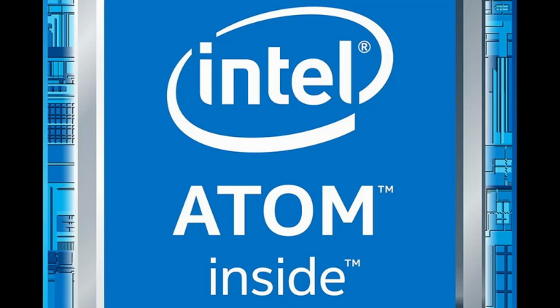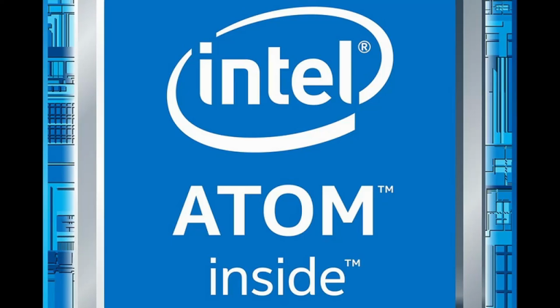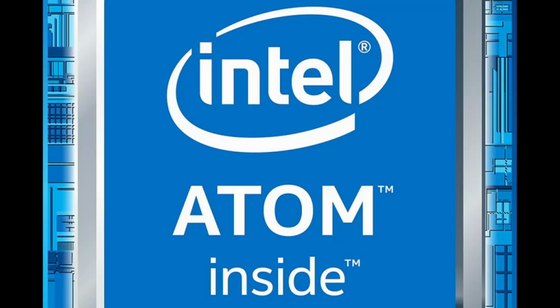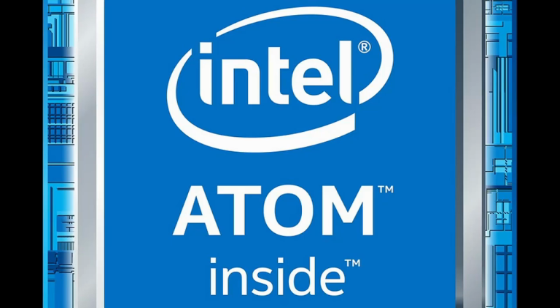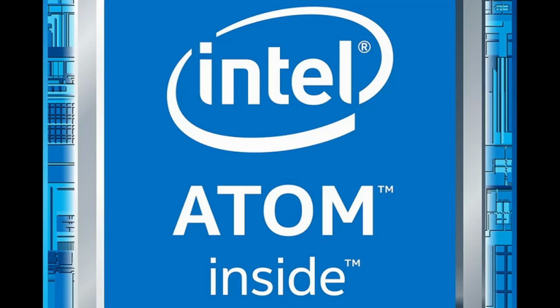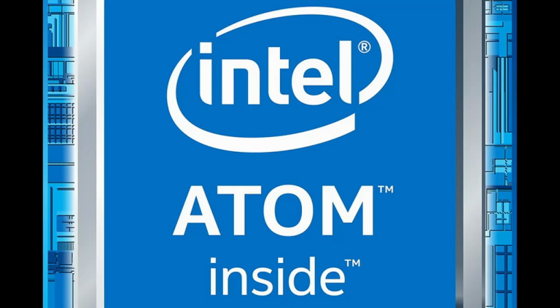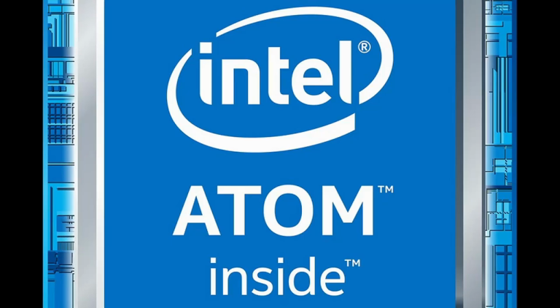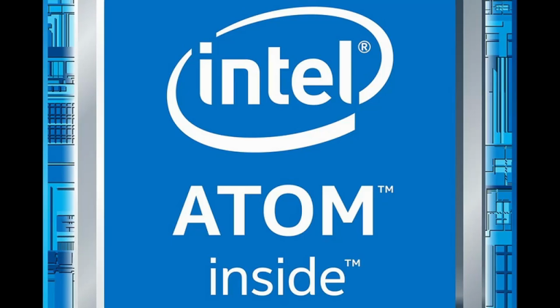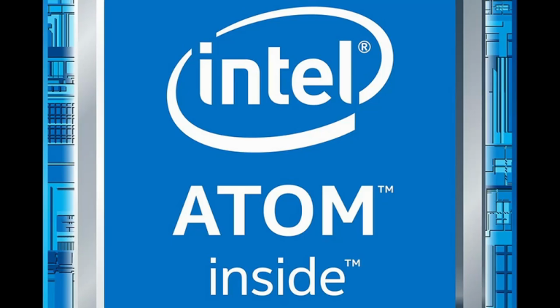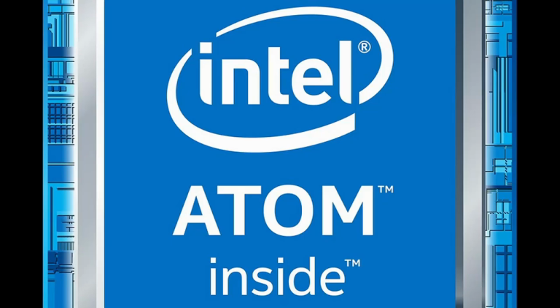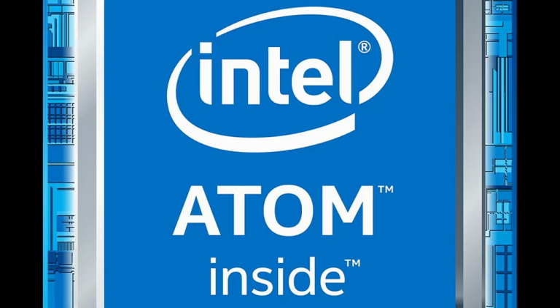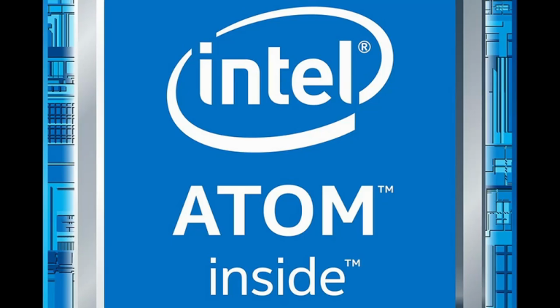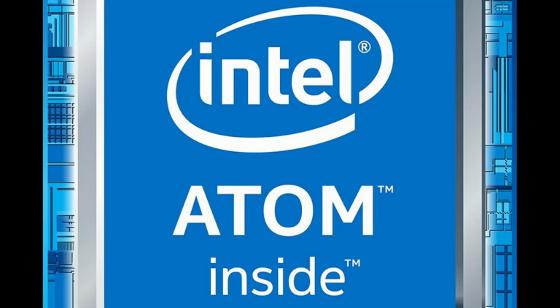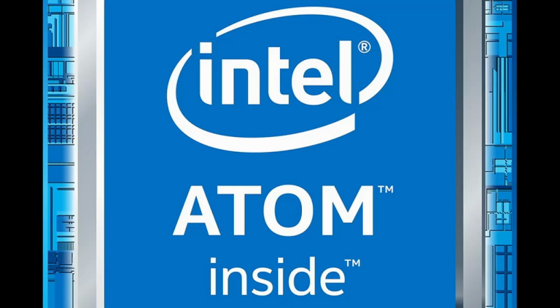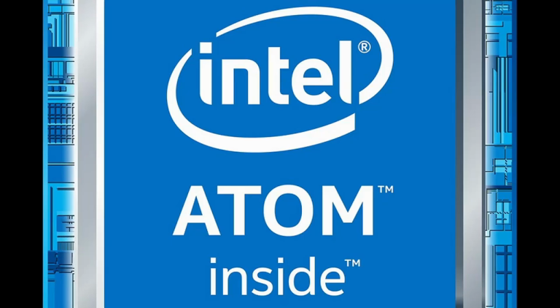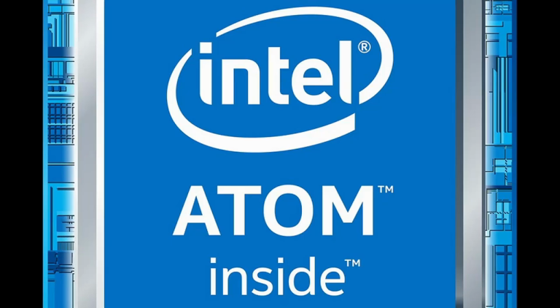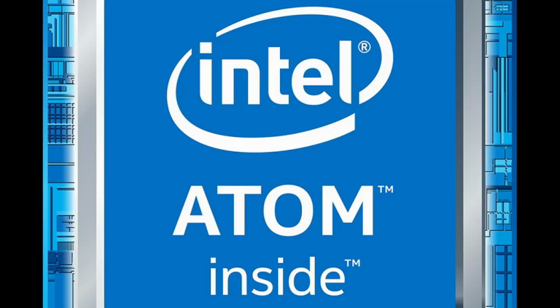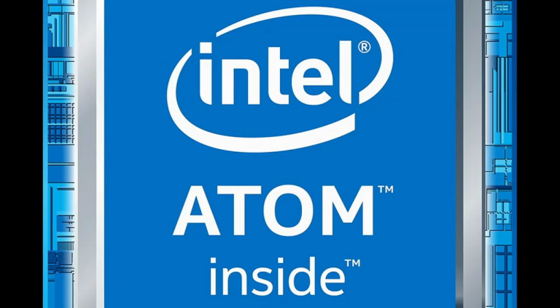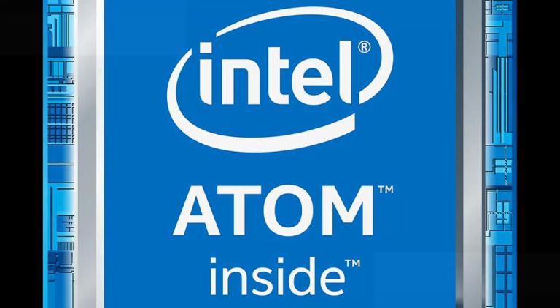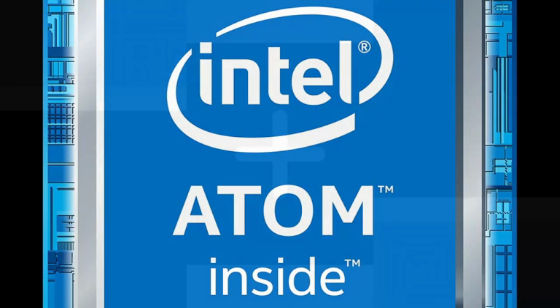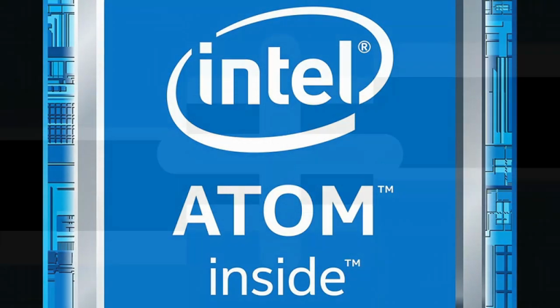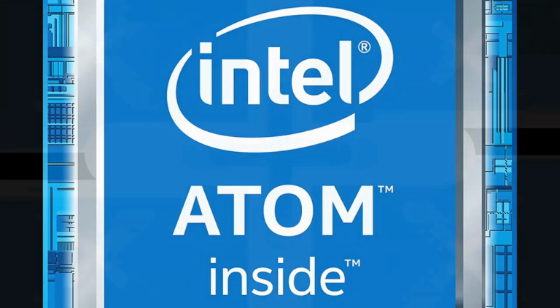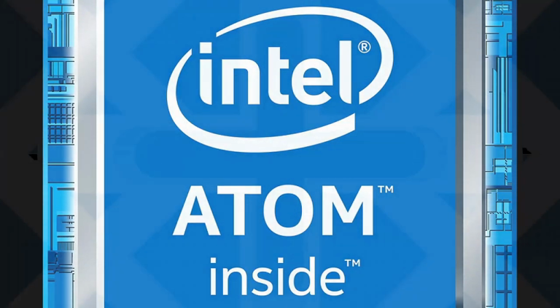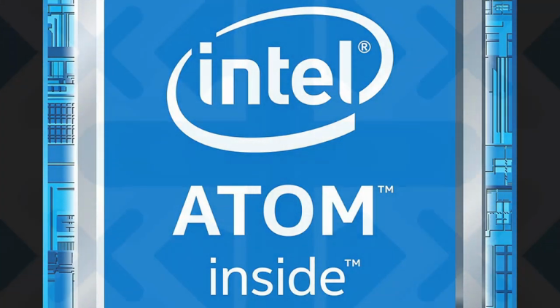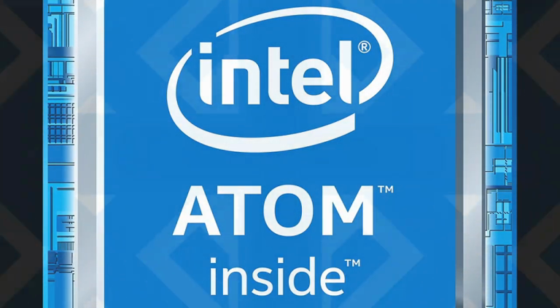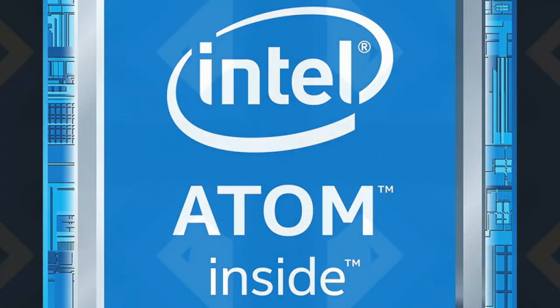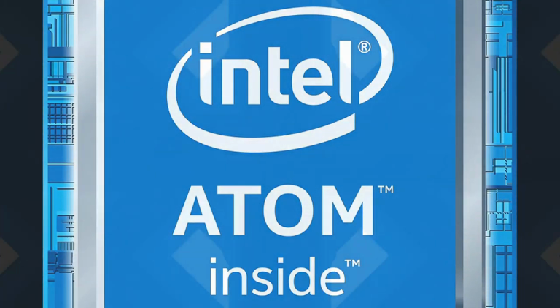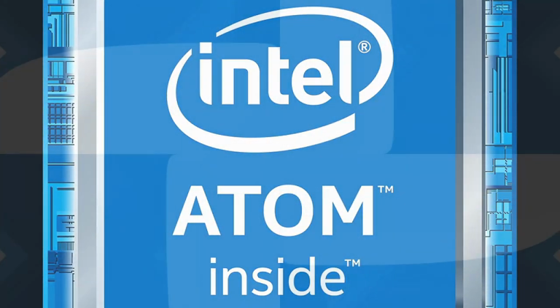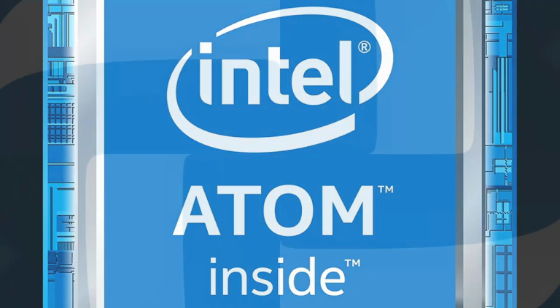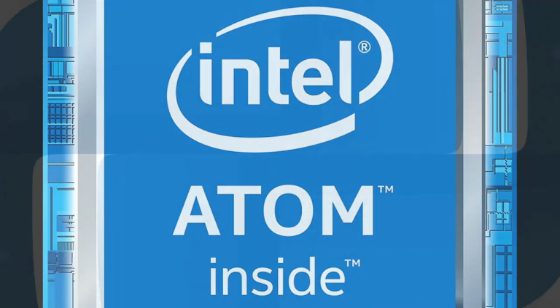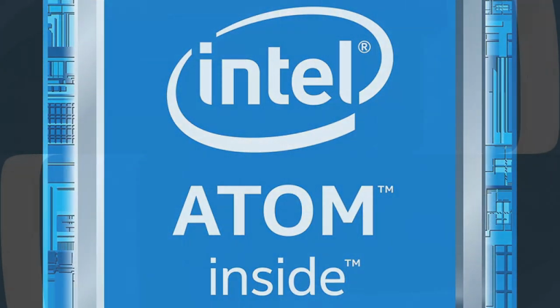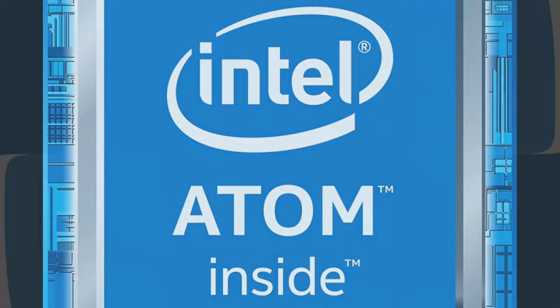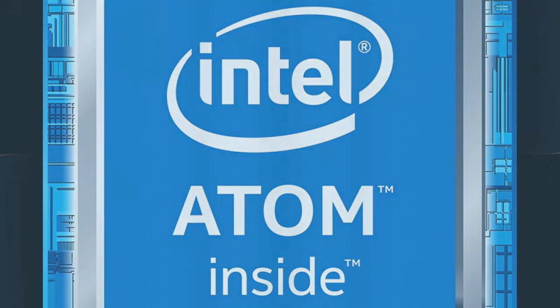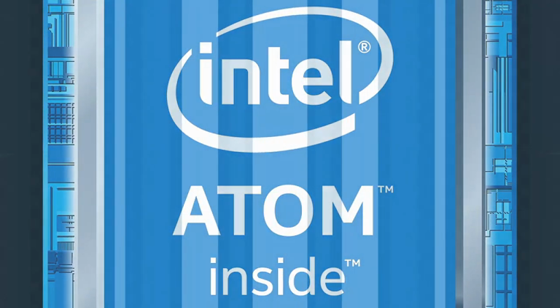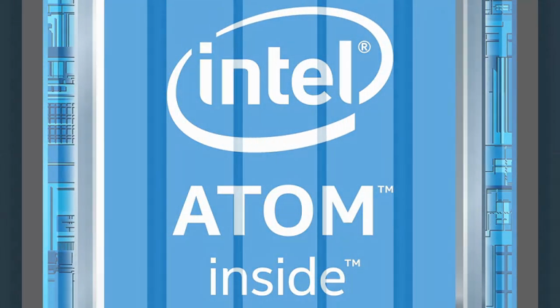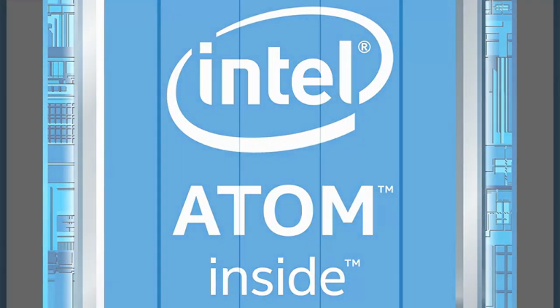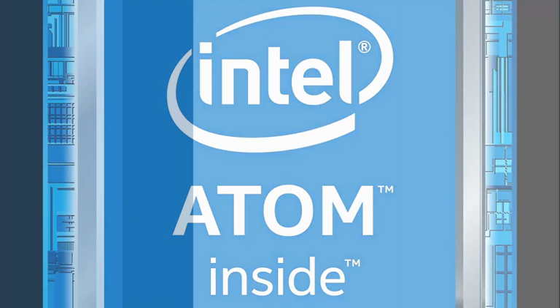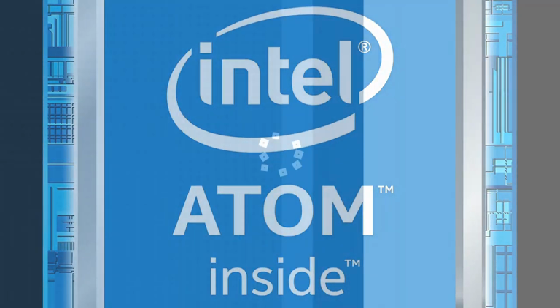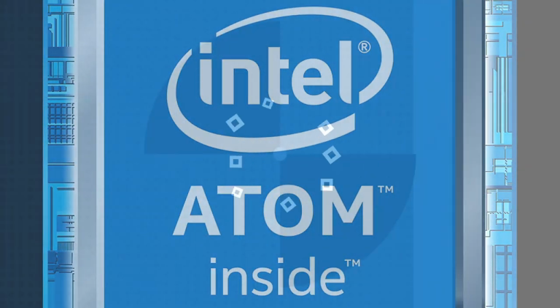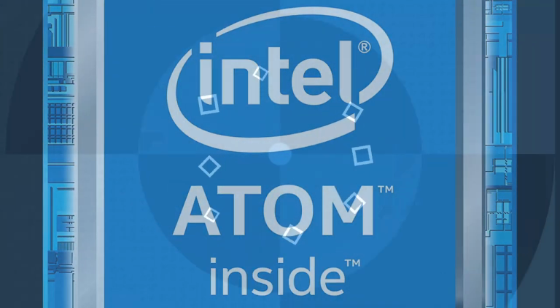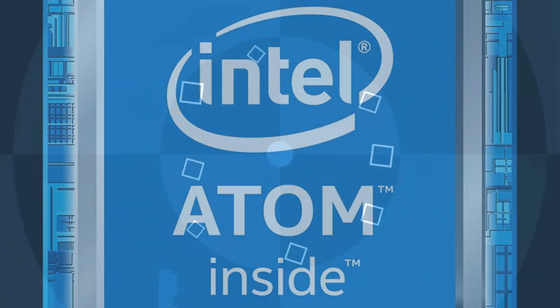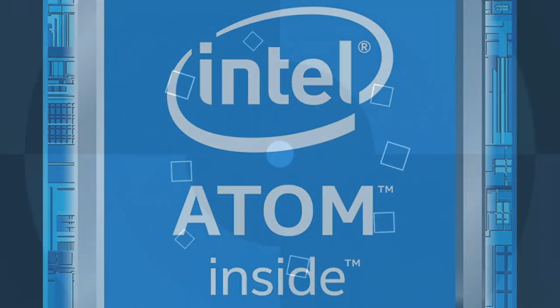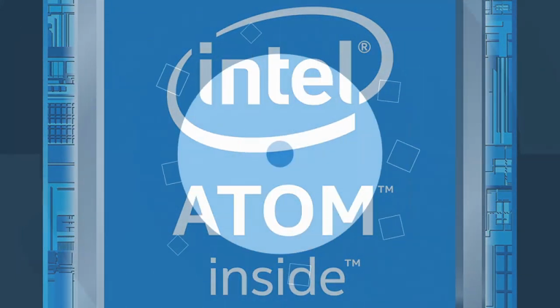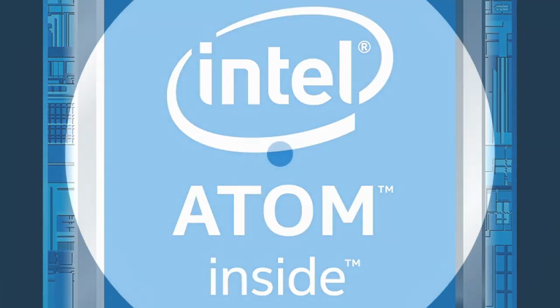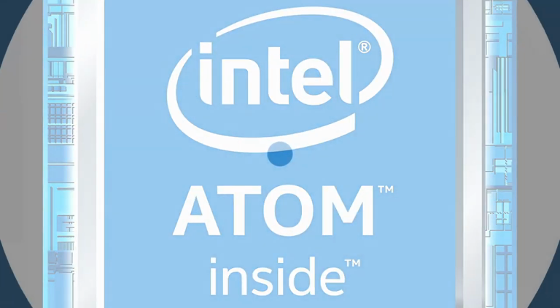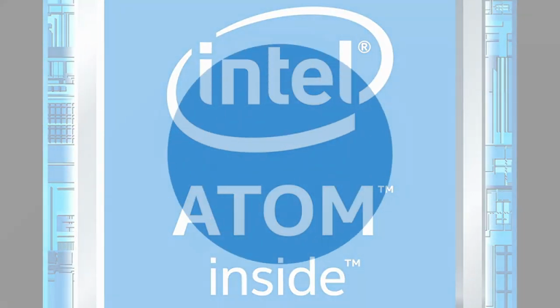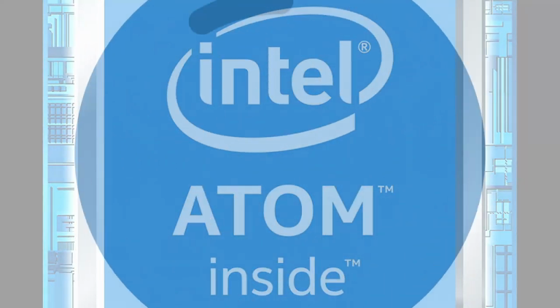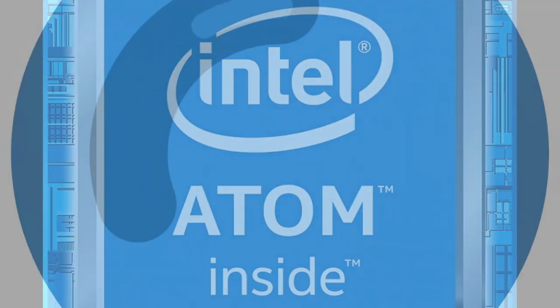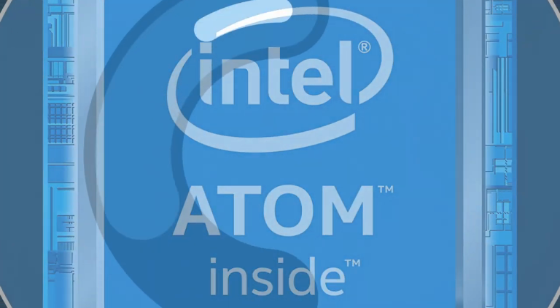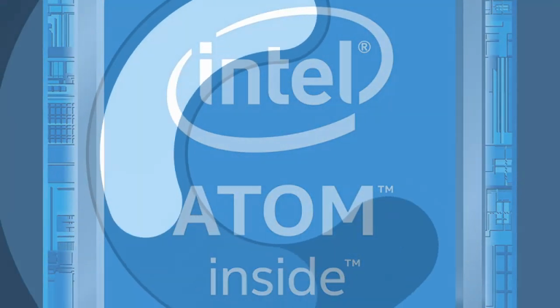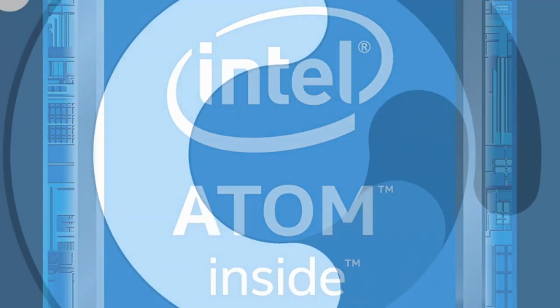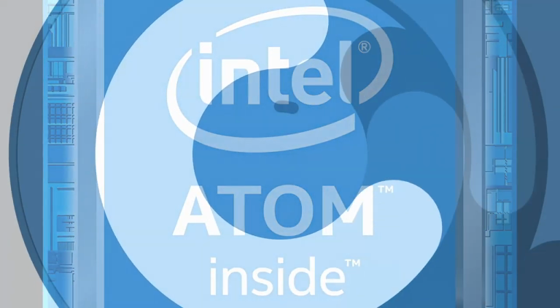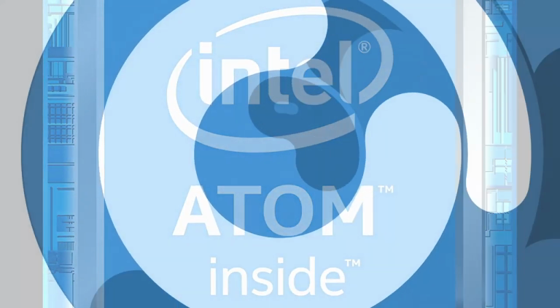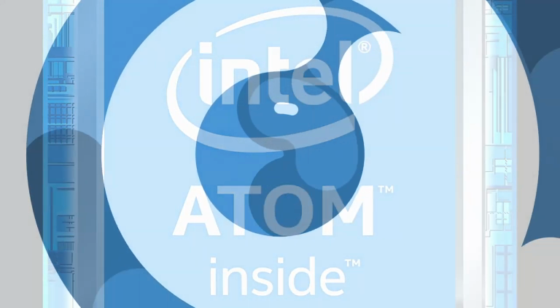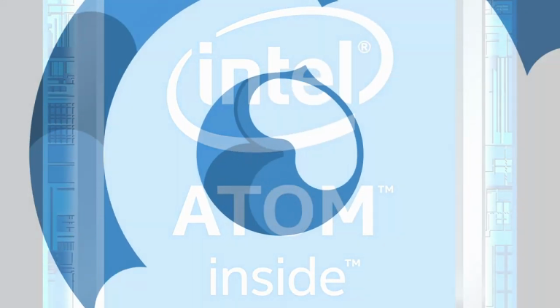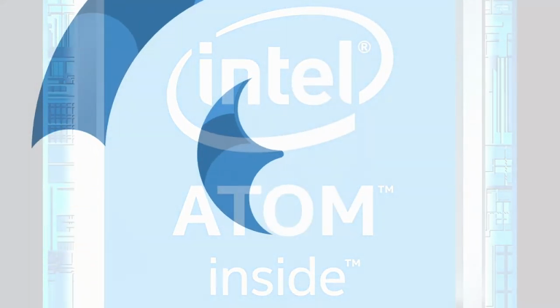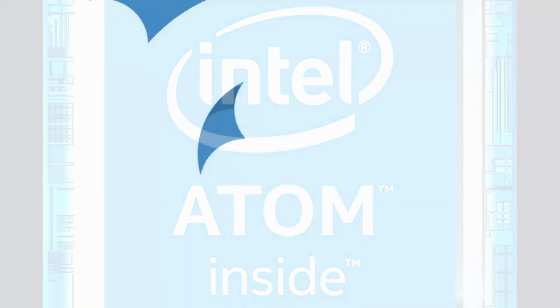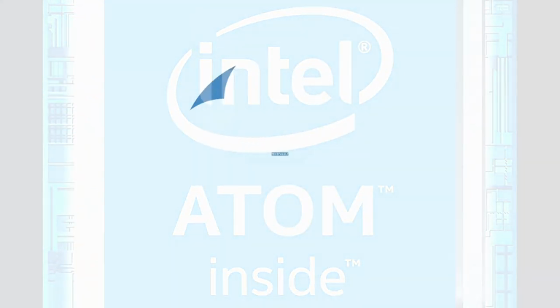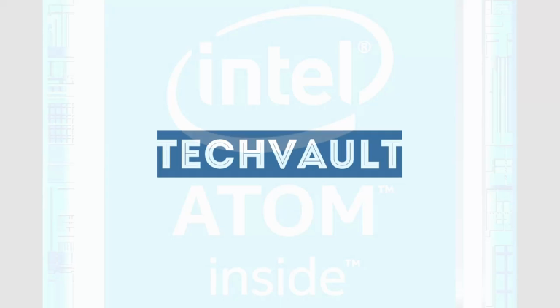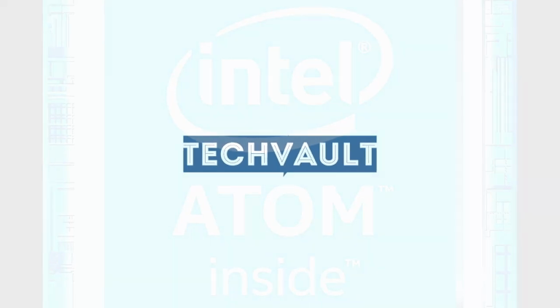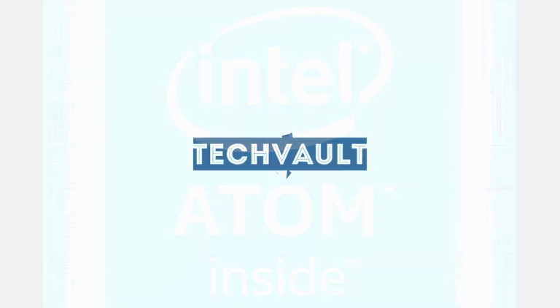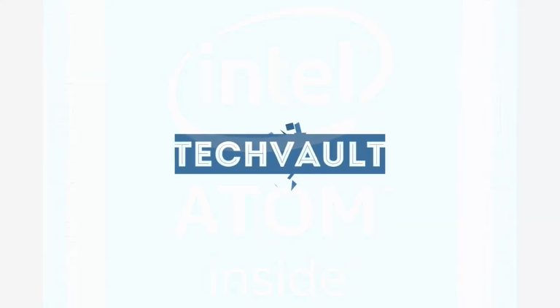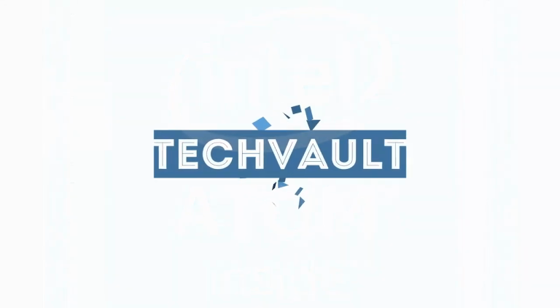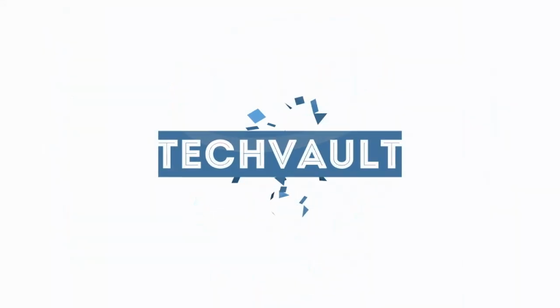Welcome back. Today we have news about the new Intel Atom Gemini Lake architecture, and more.